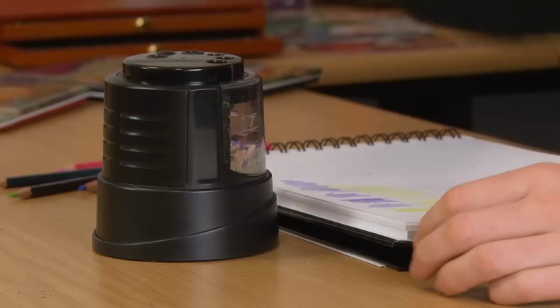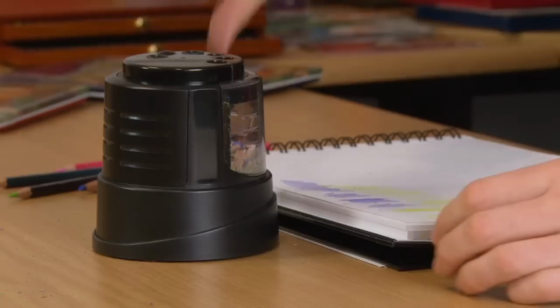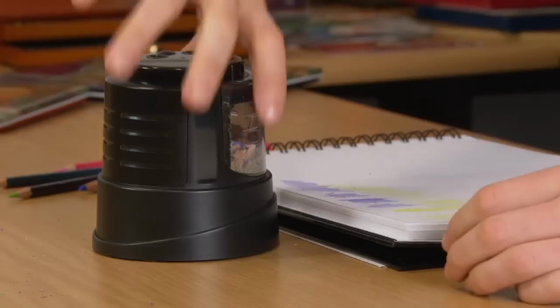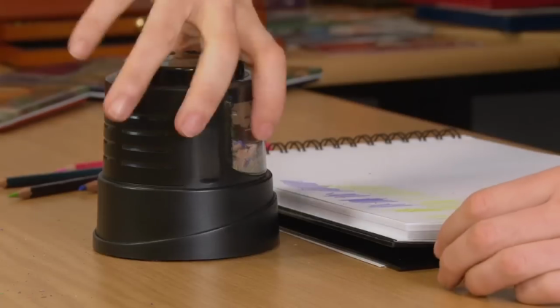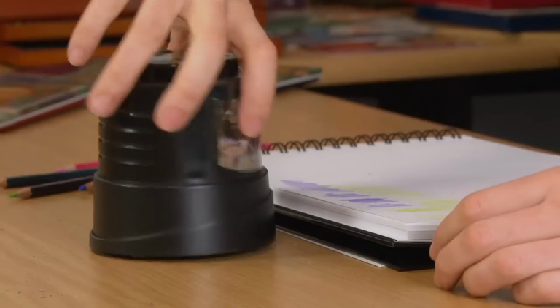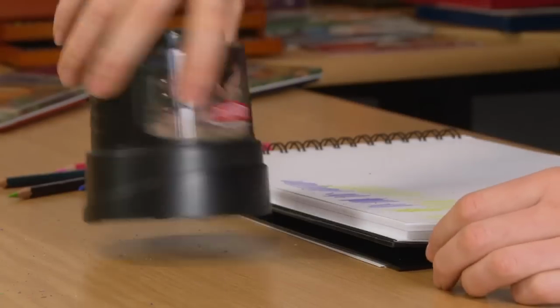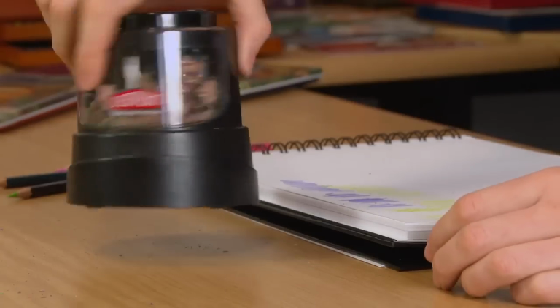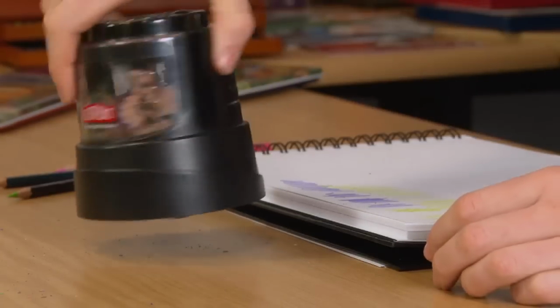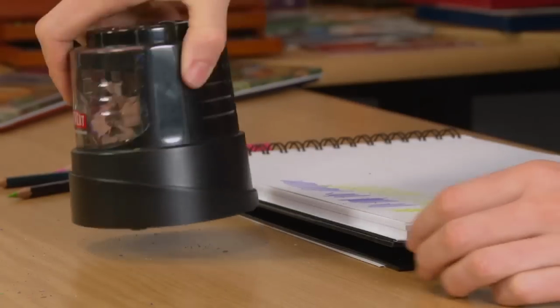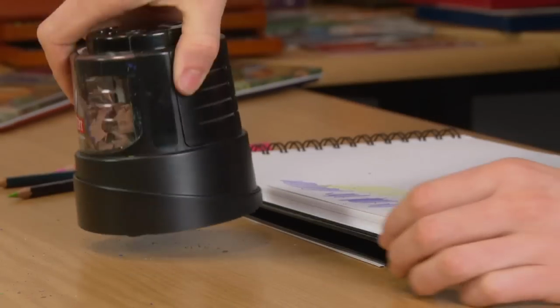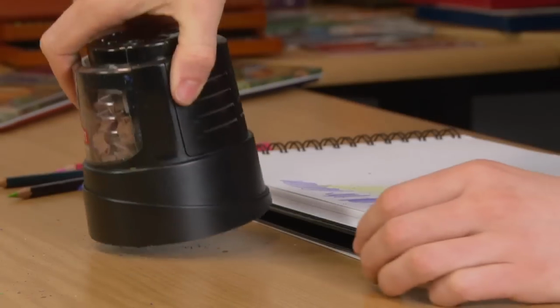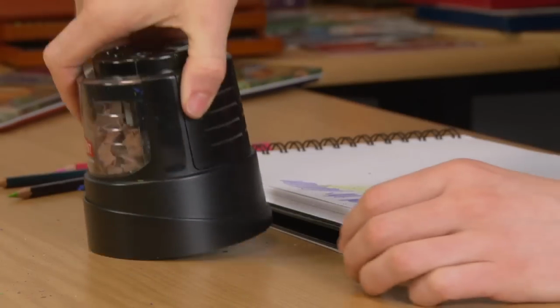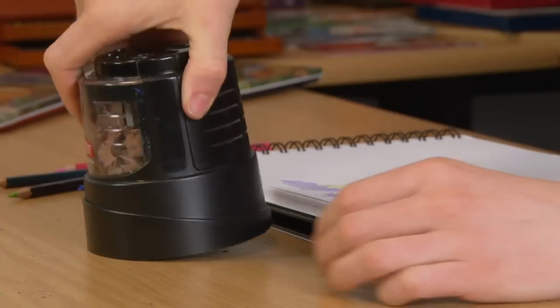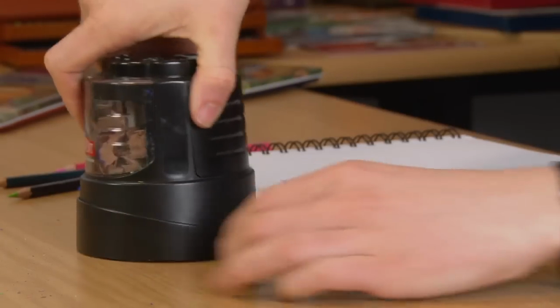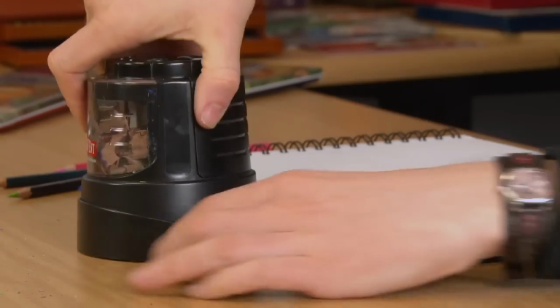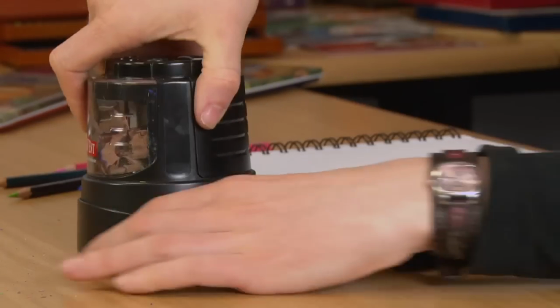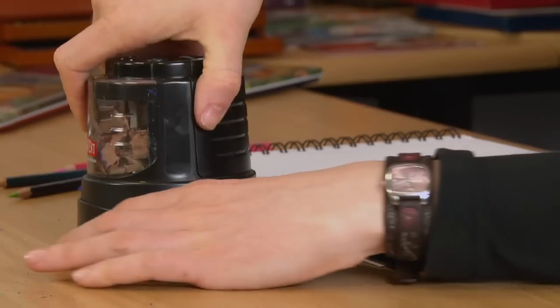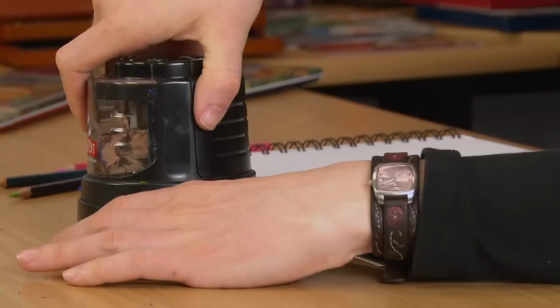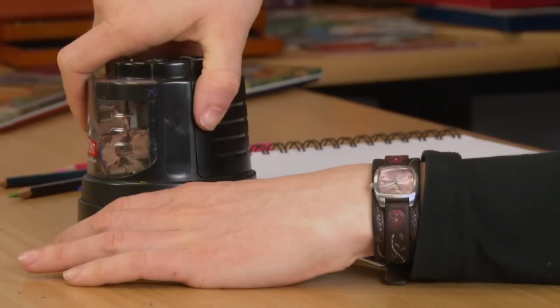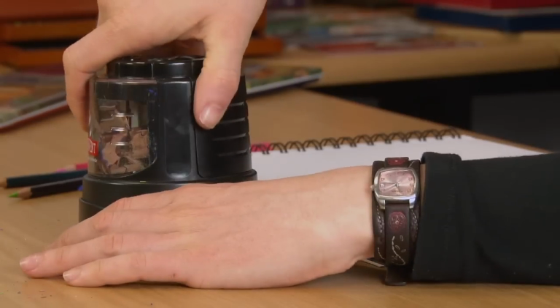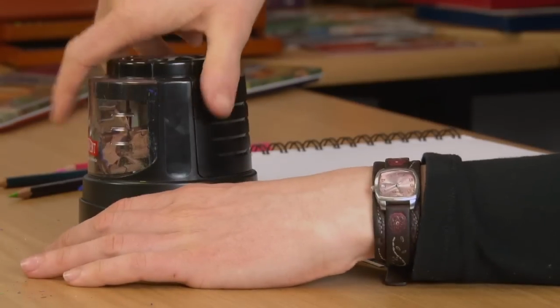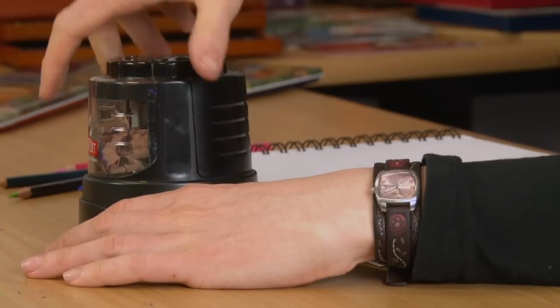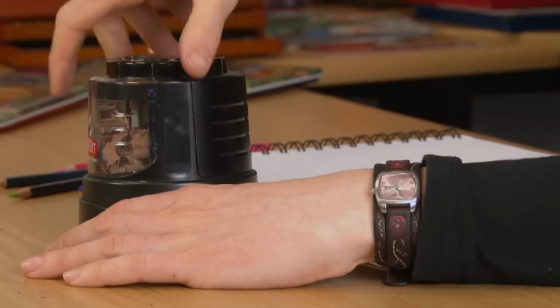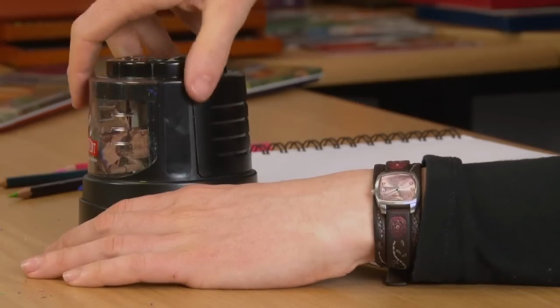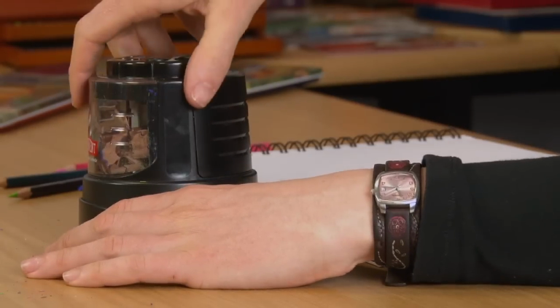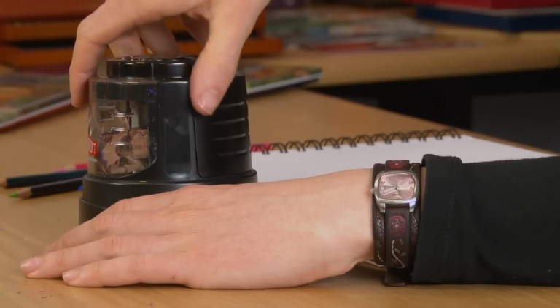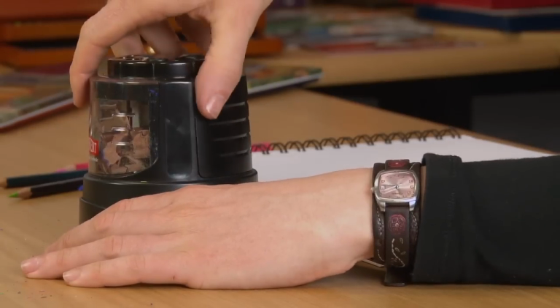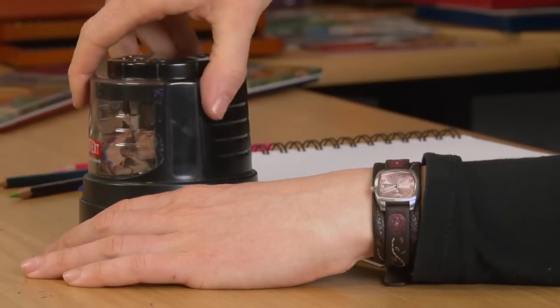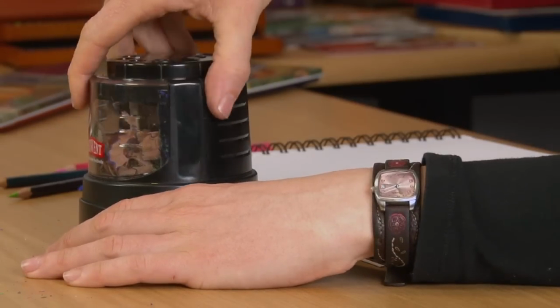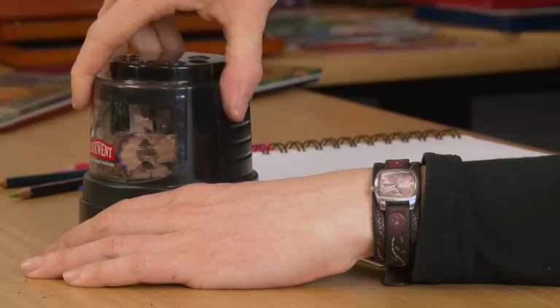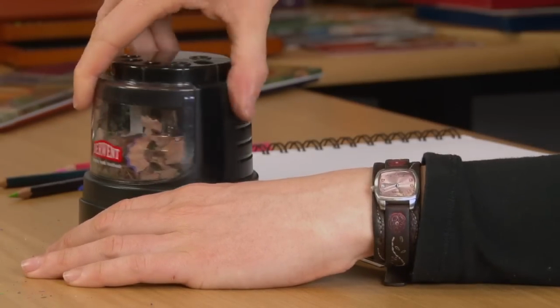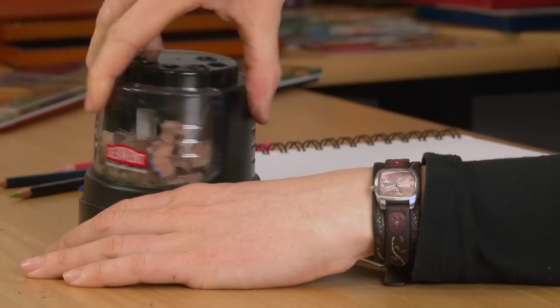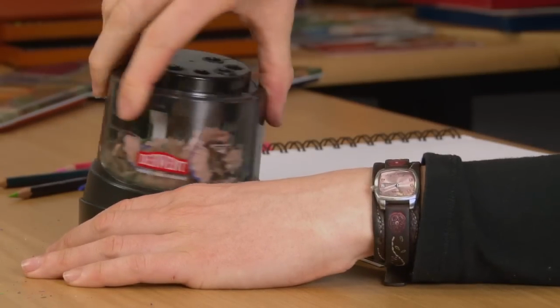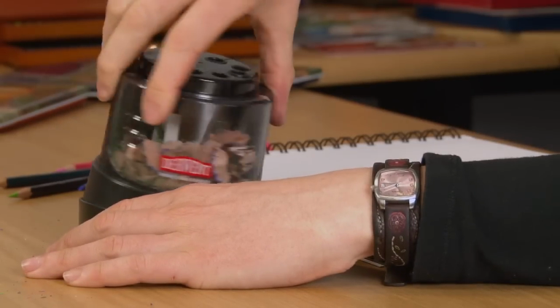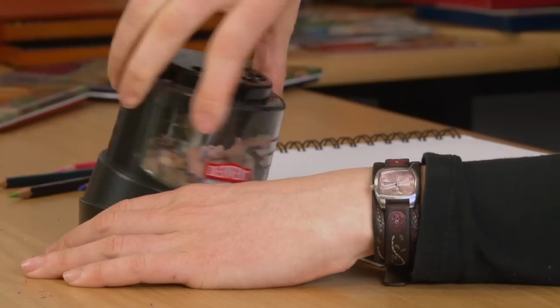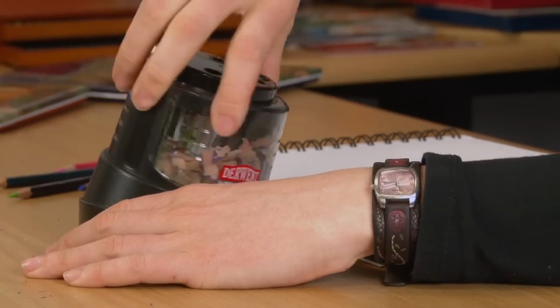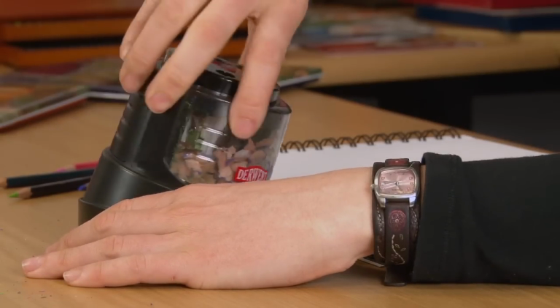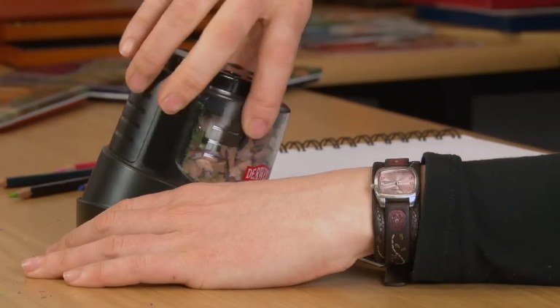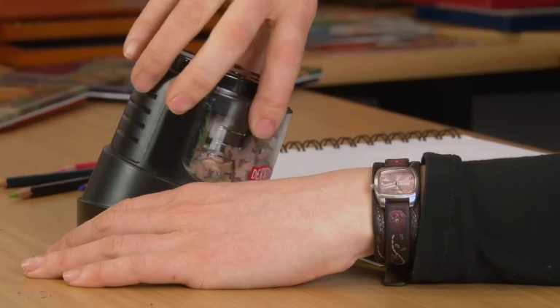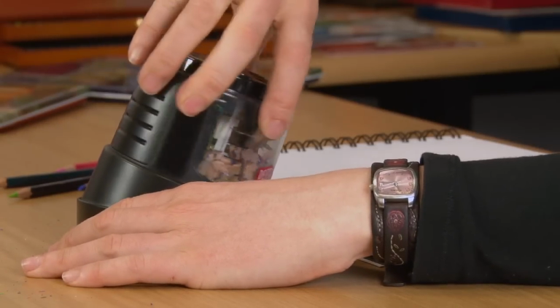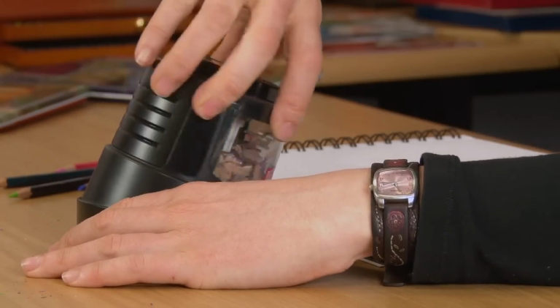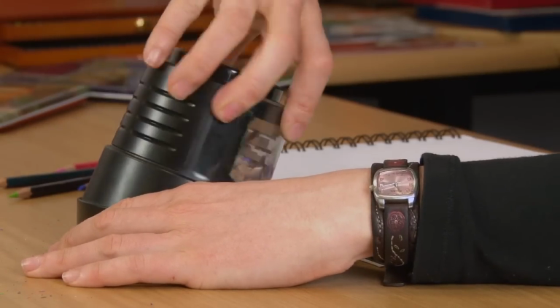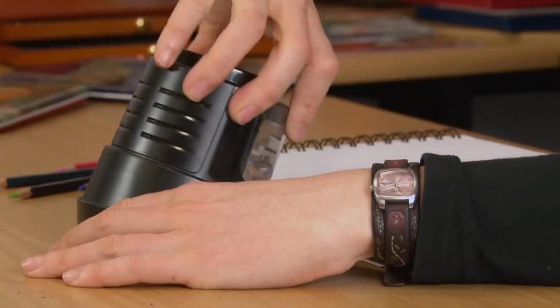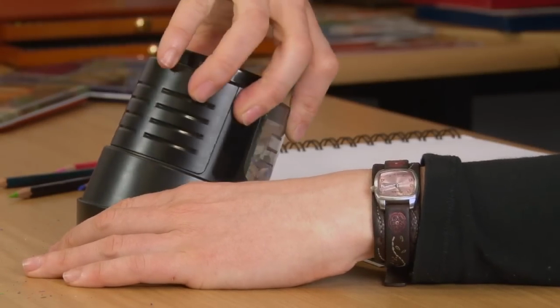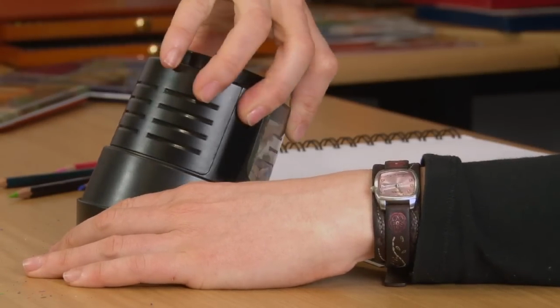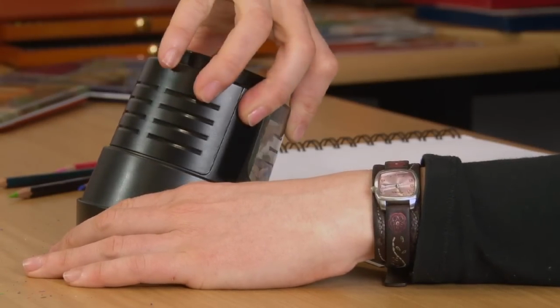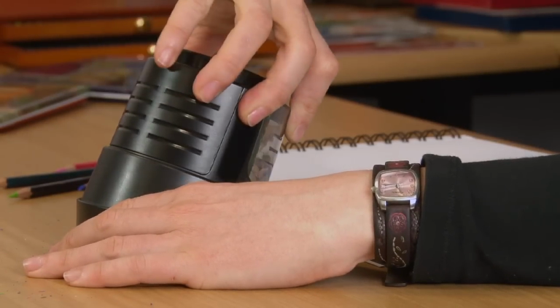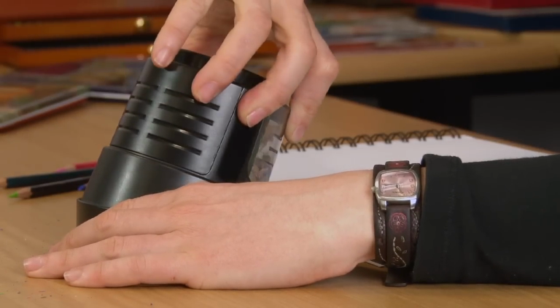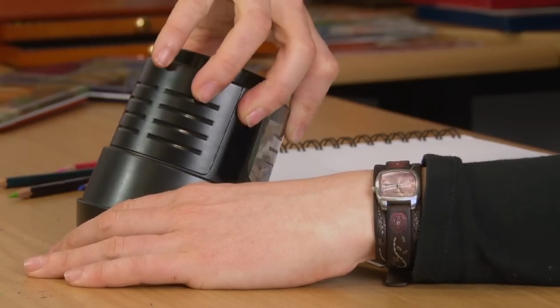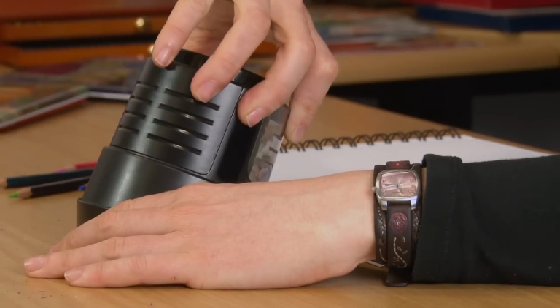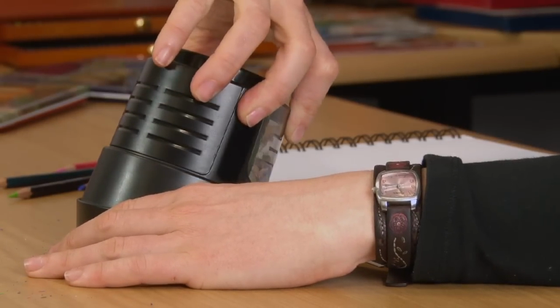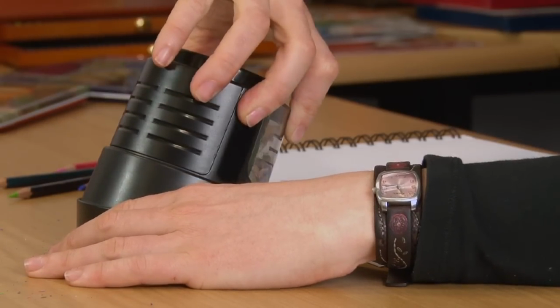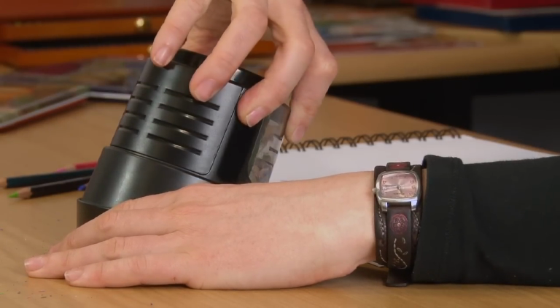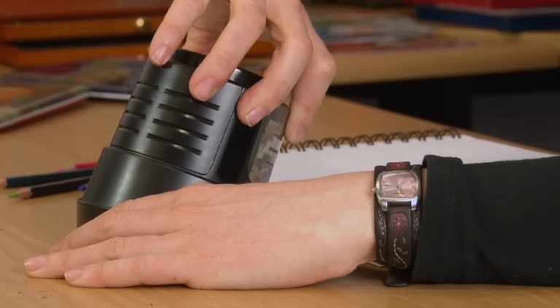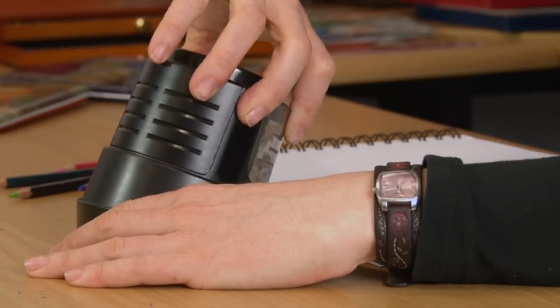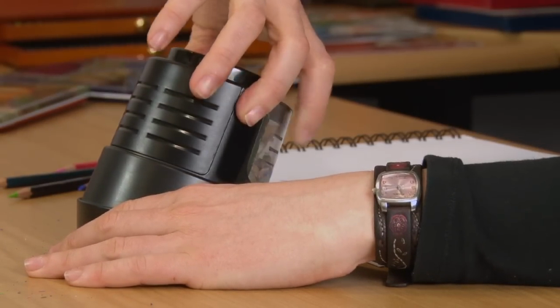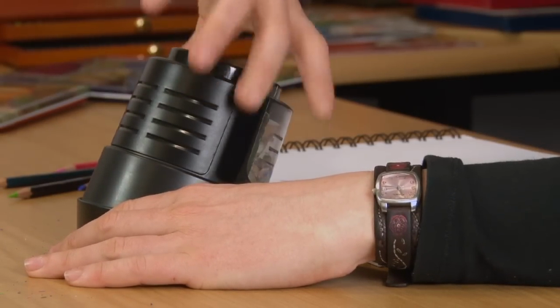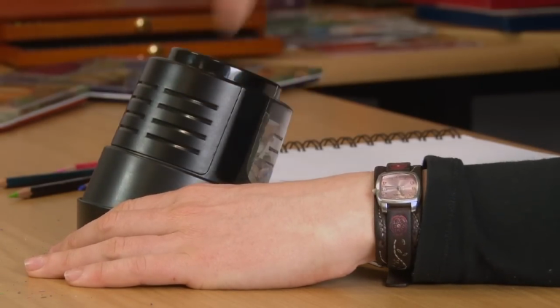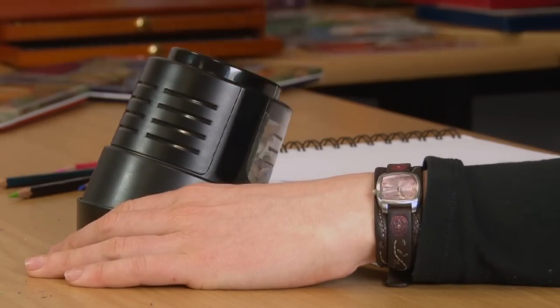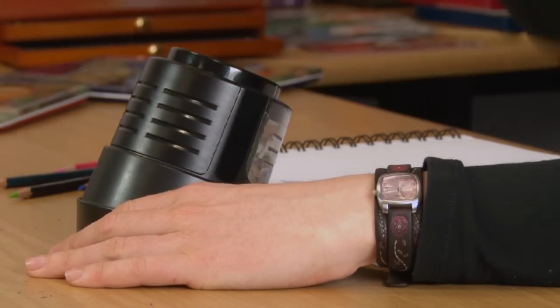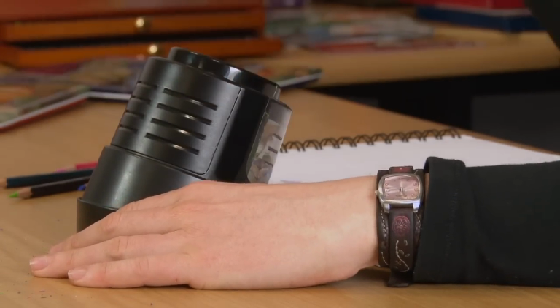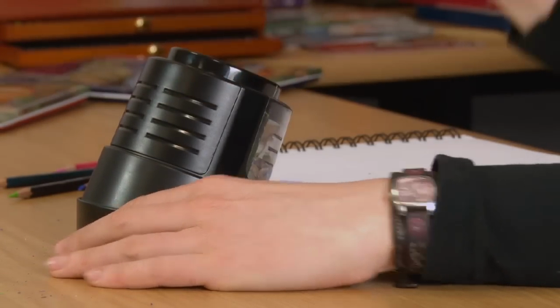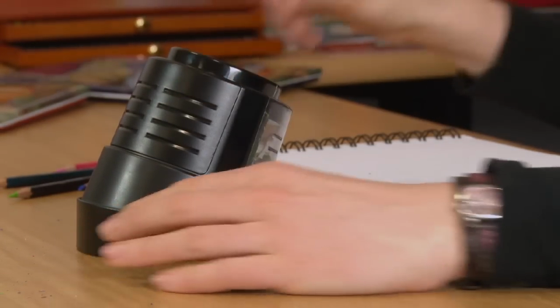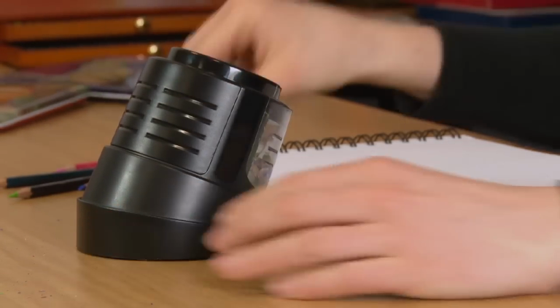You can also rotate the sharpener on its base to set it at an angle which is more comfortable for you.